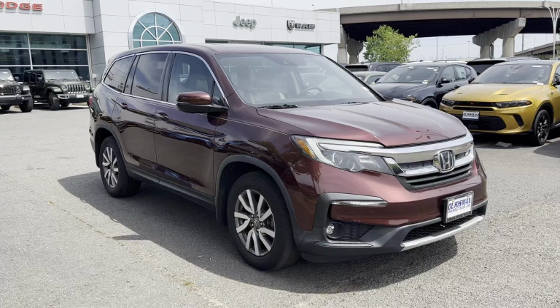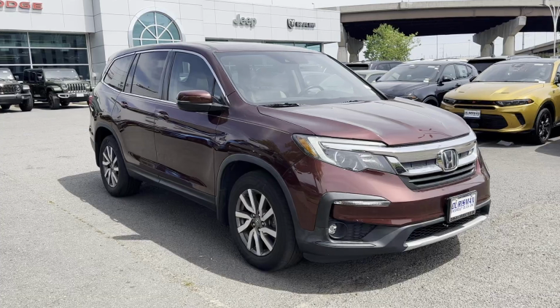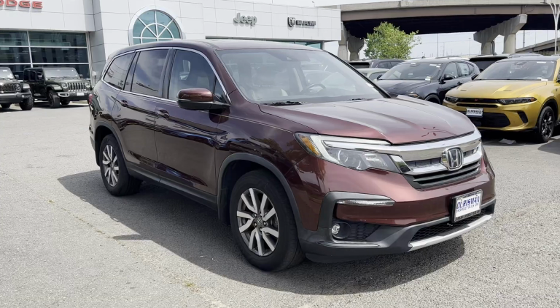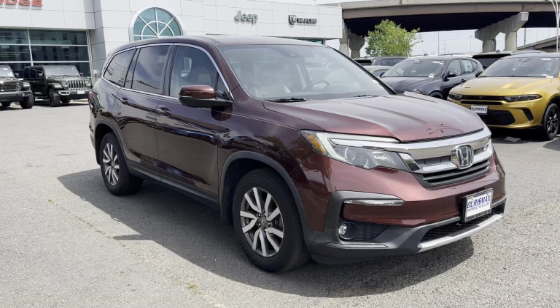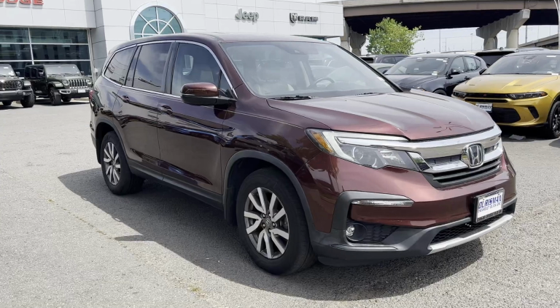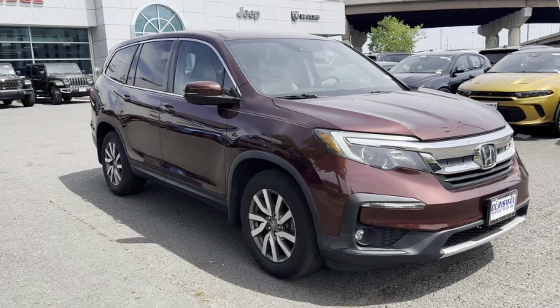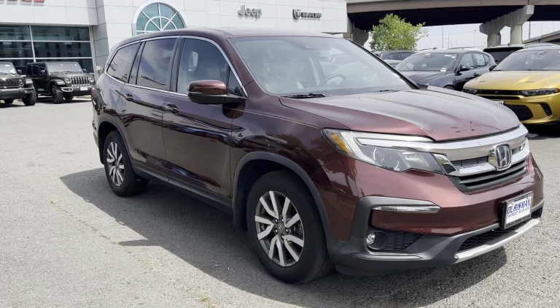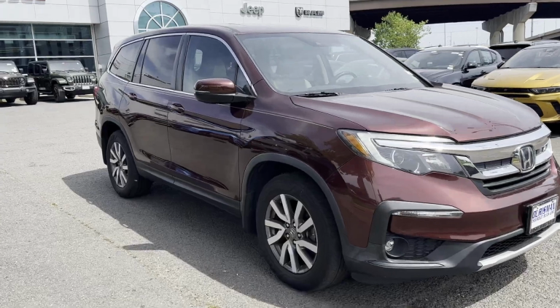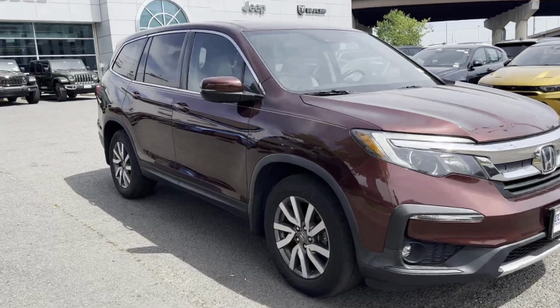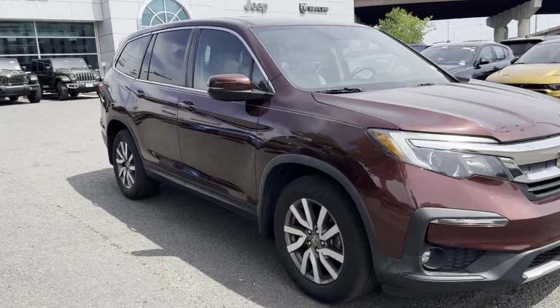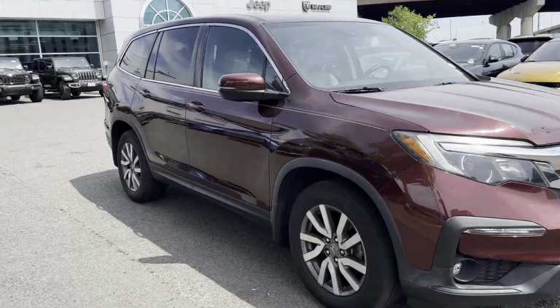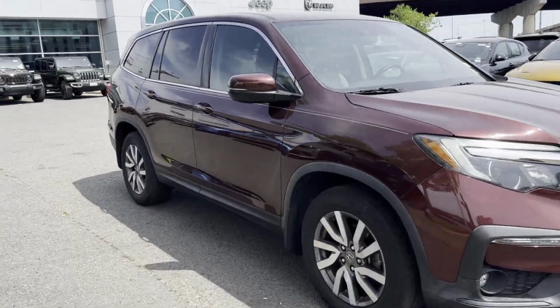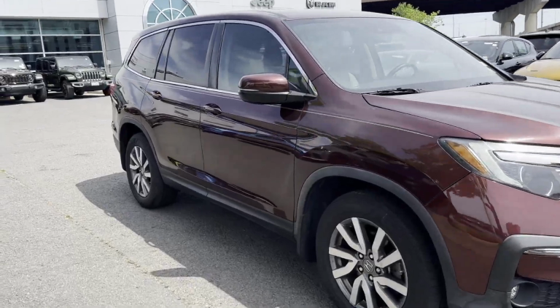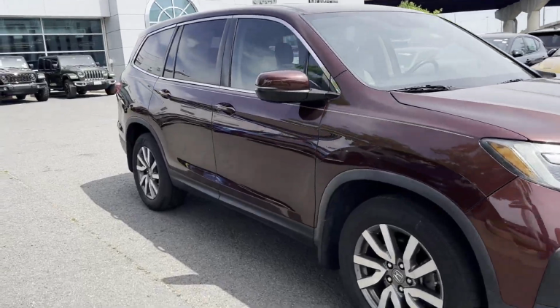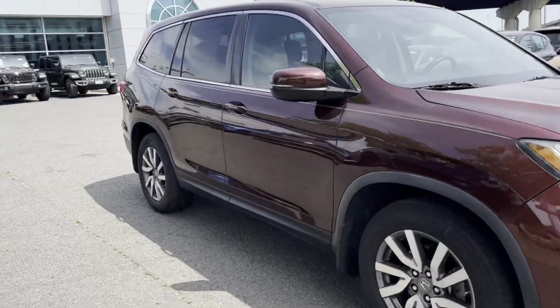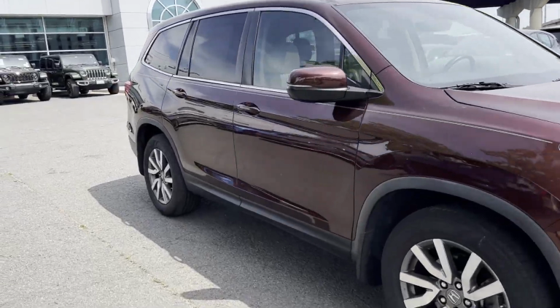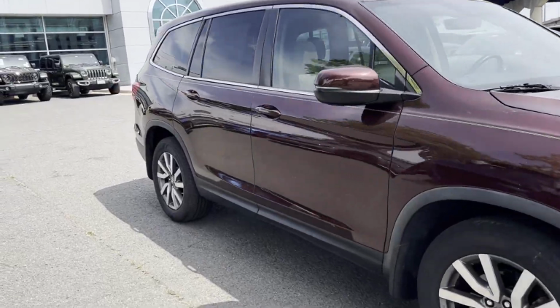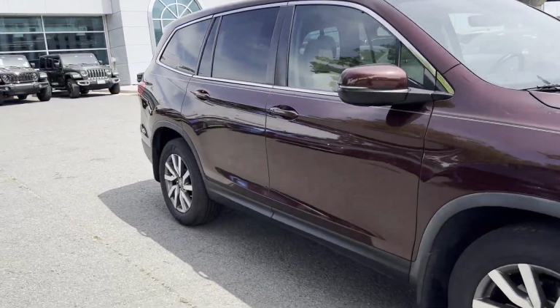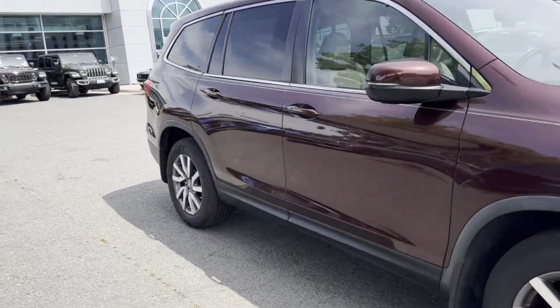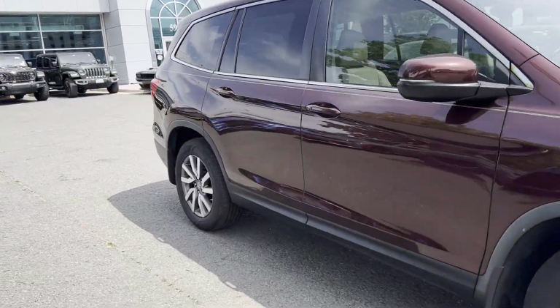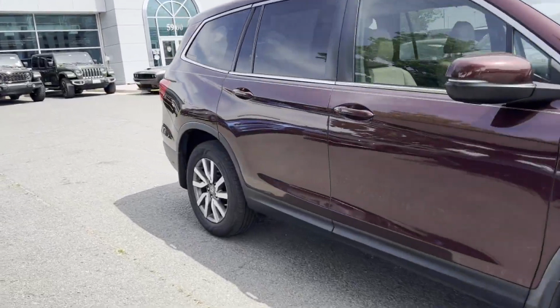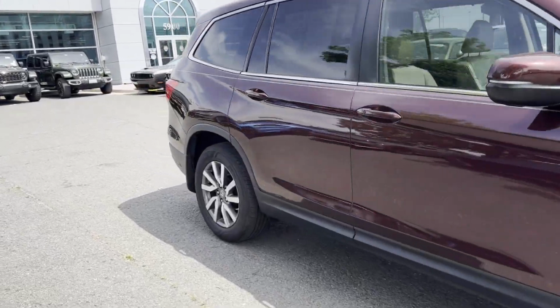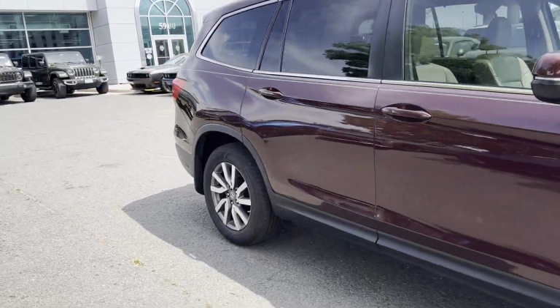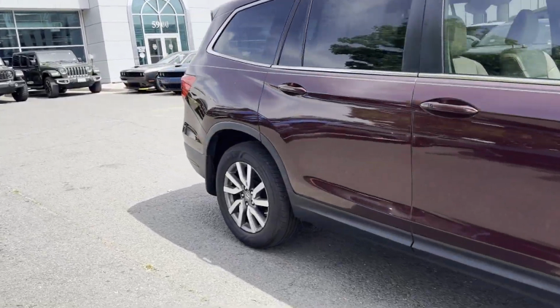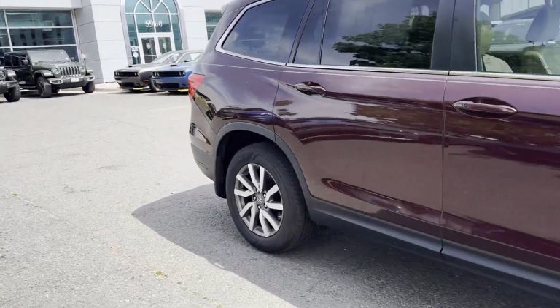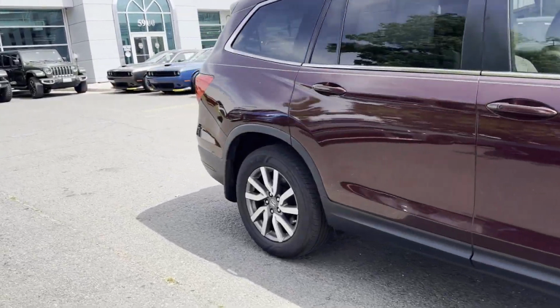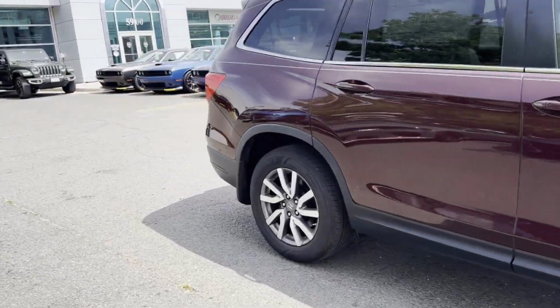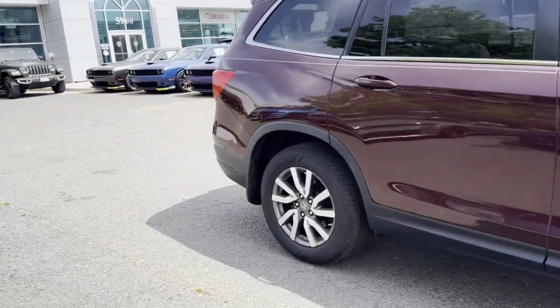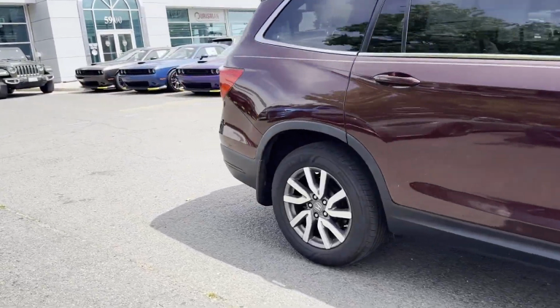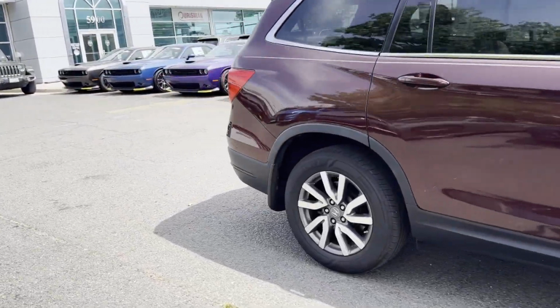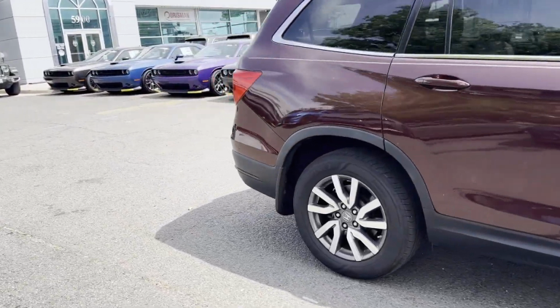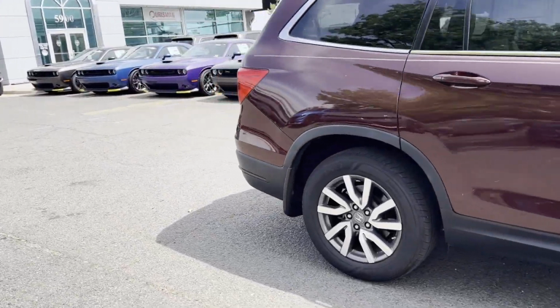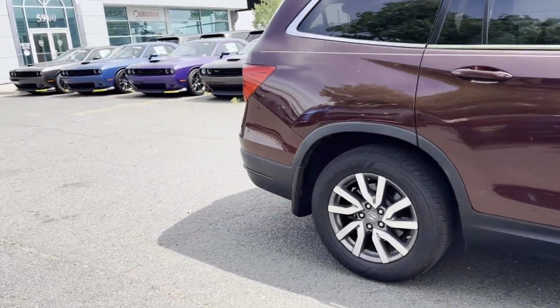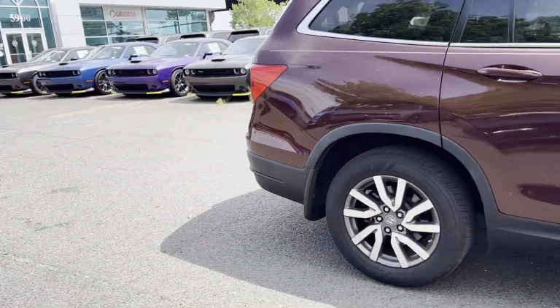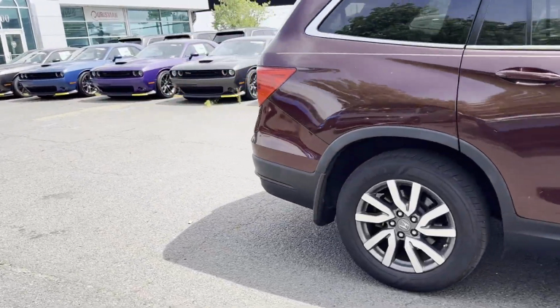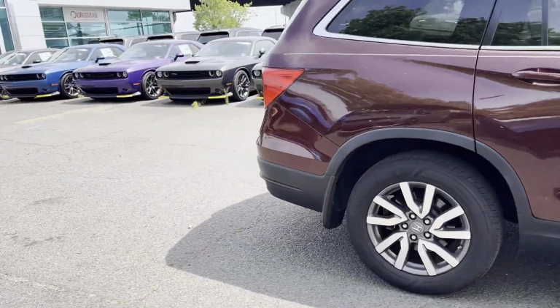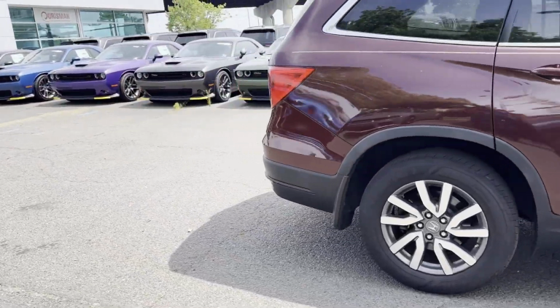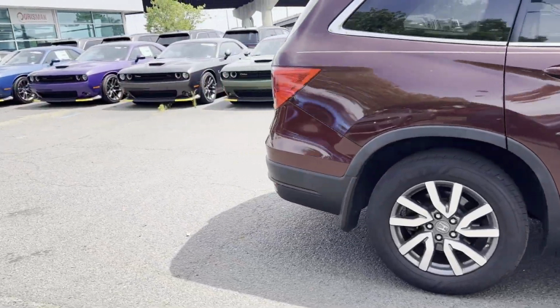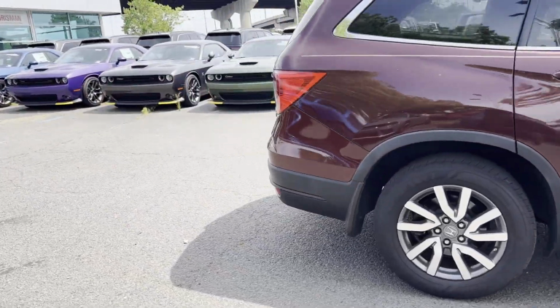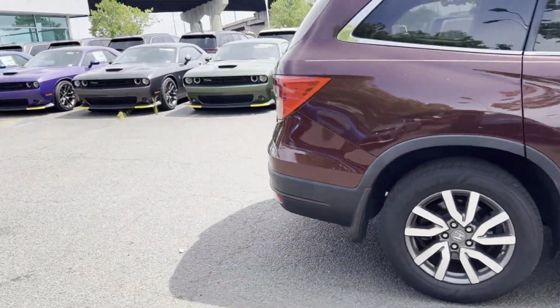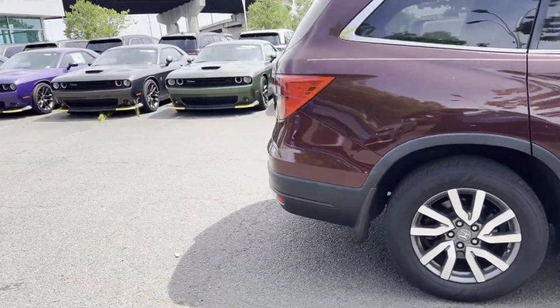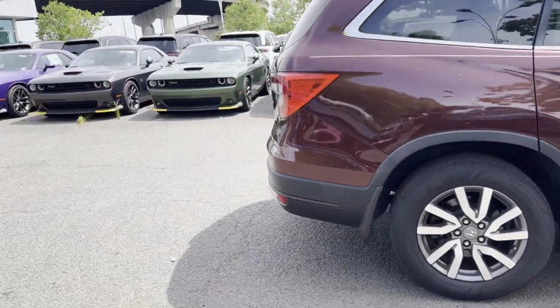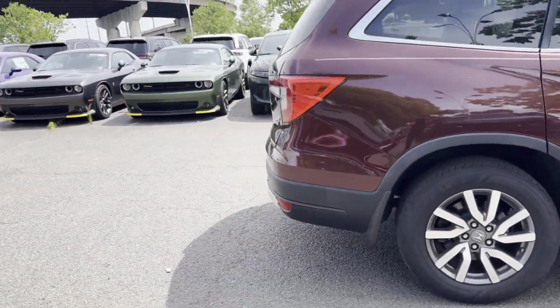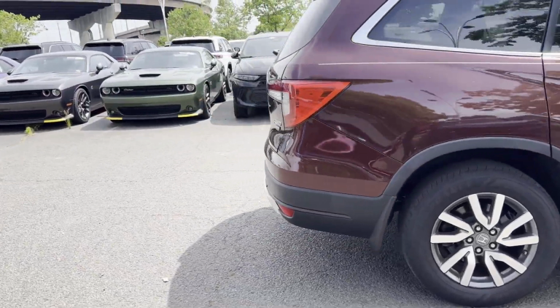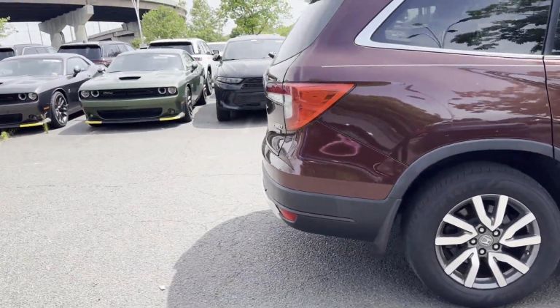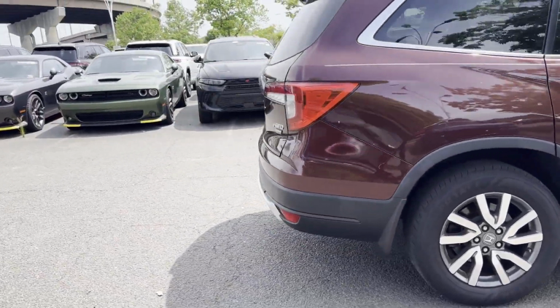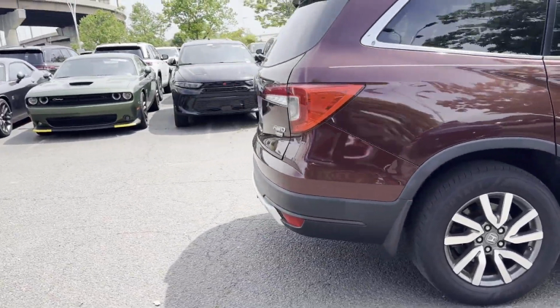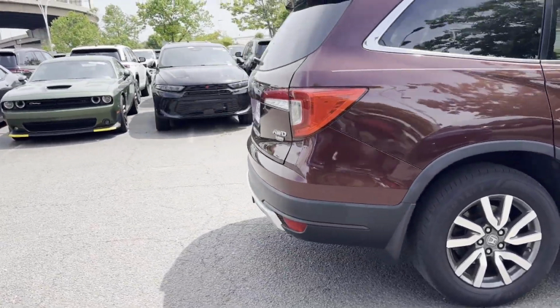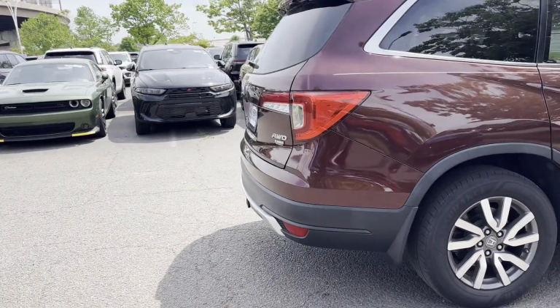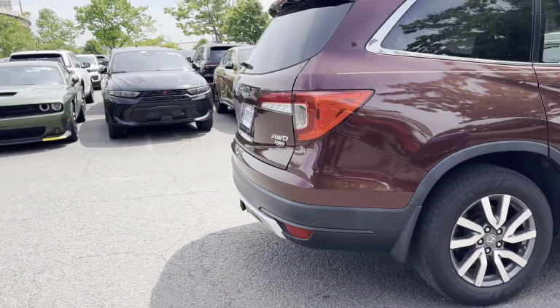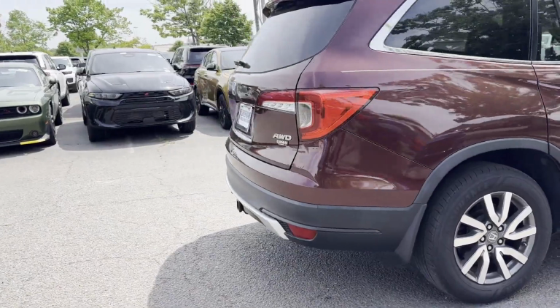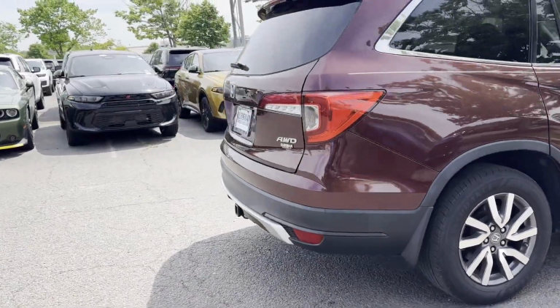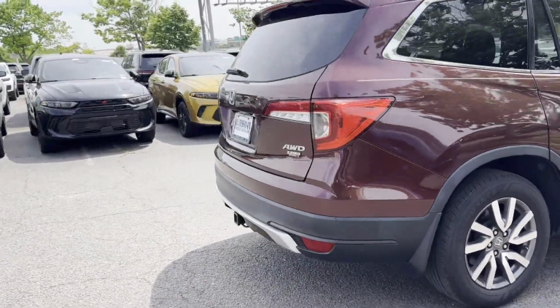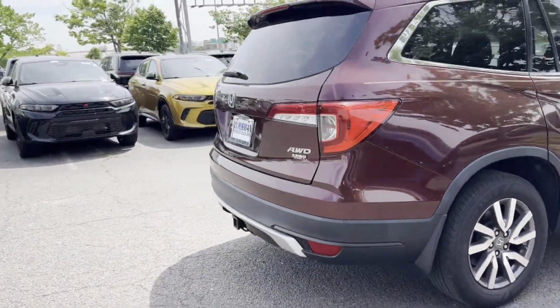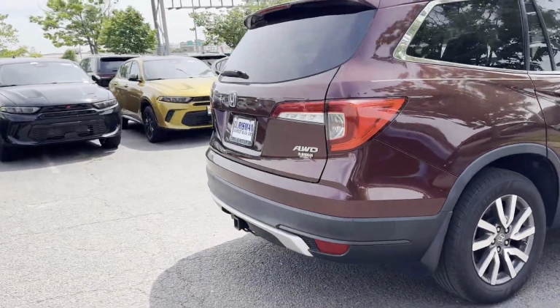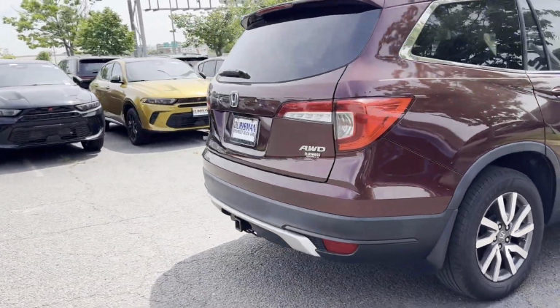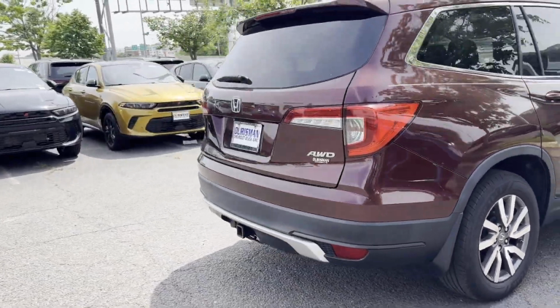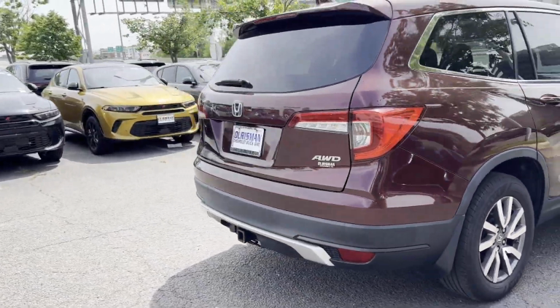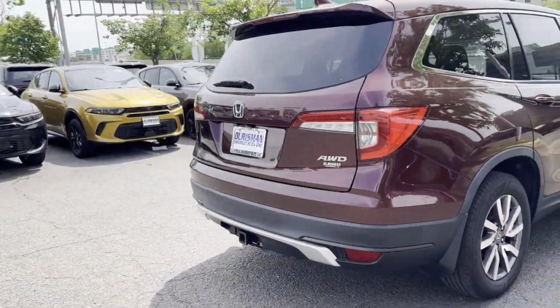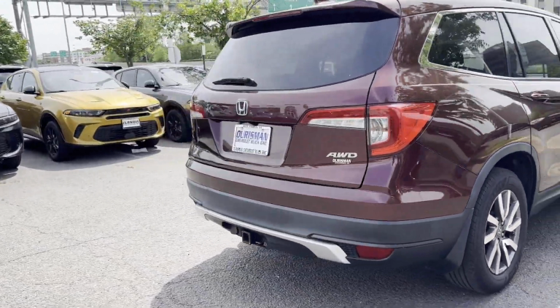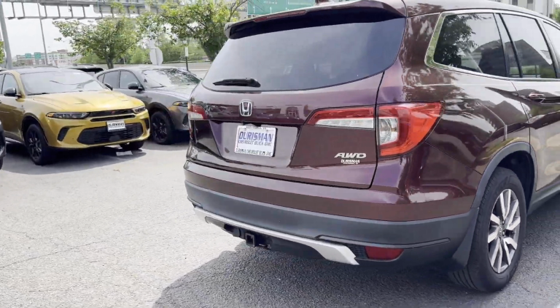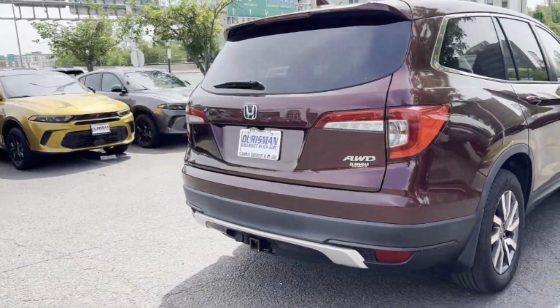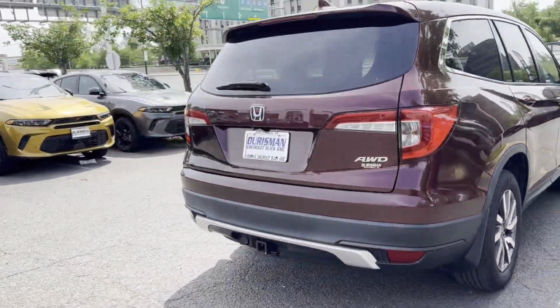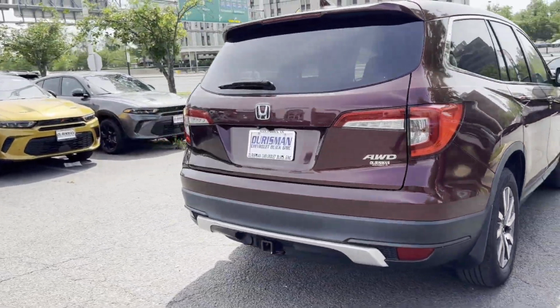2019 Honda Pilot. This SUV offers space as well as power and performance.